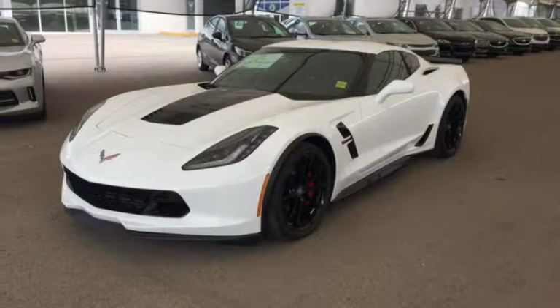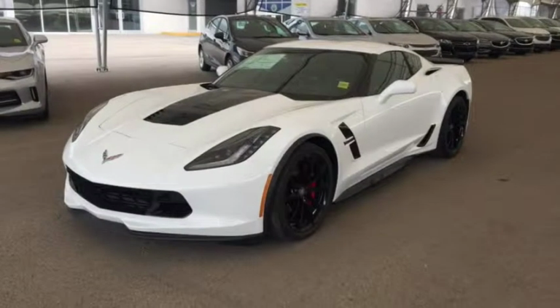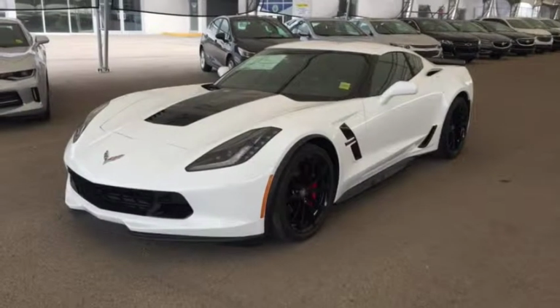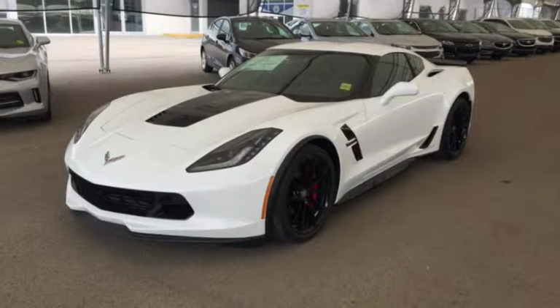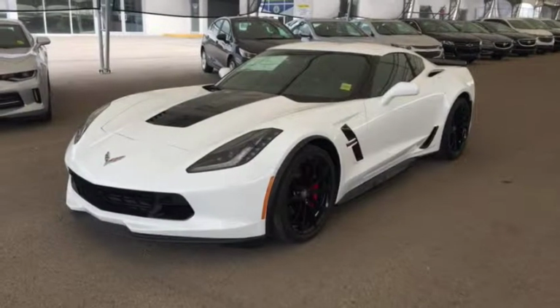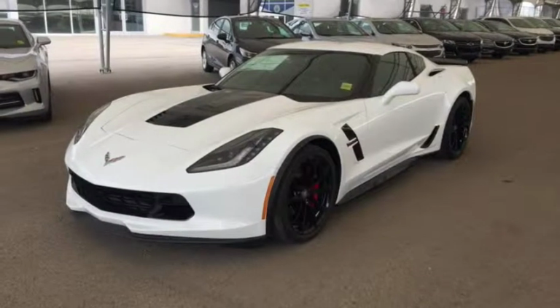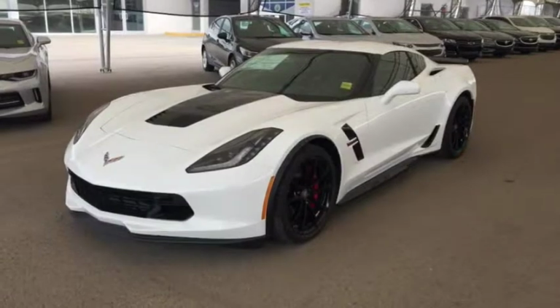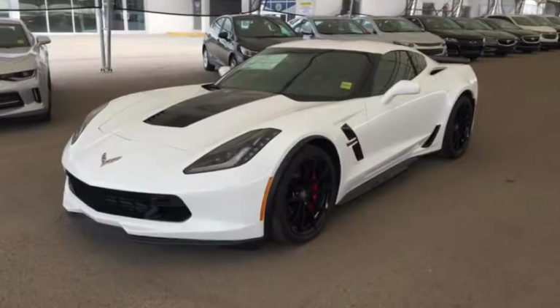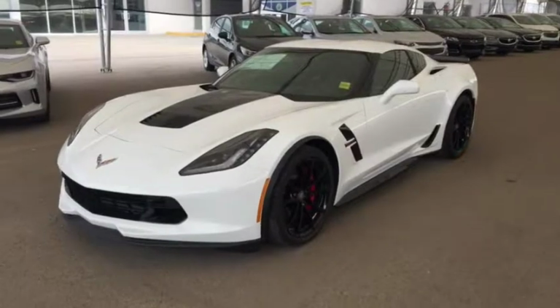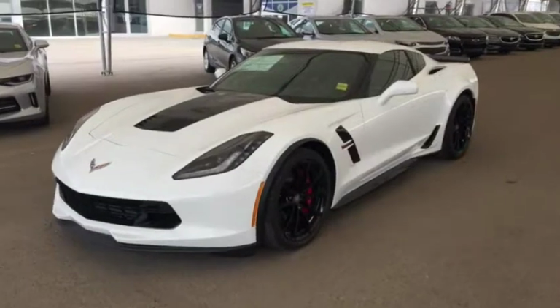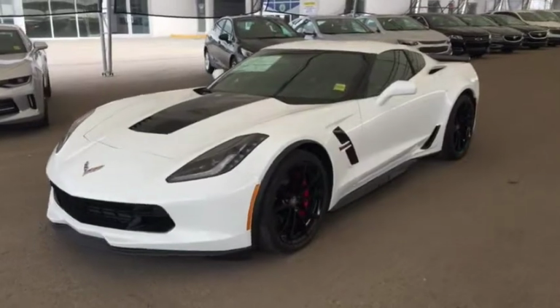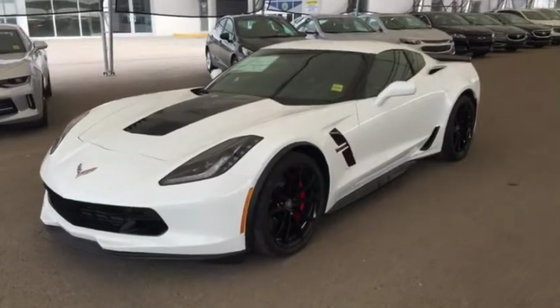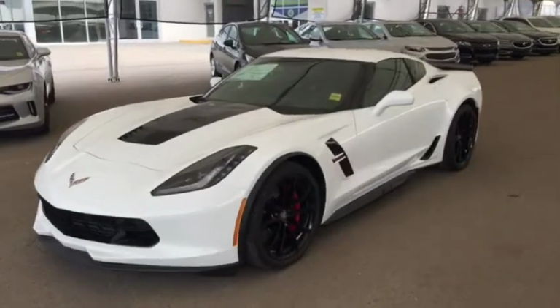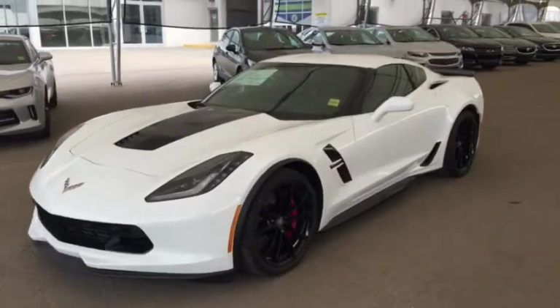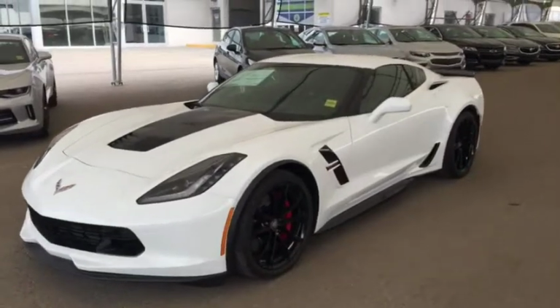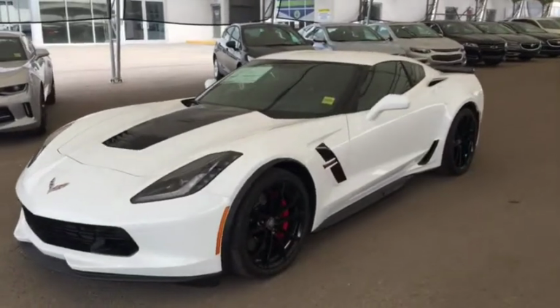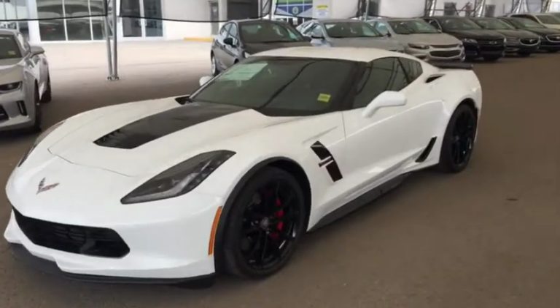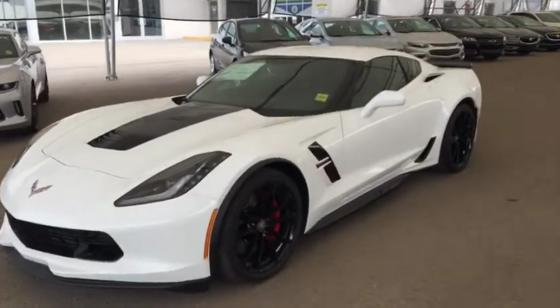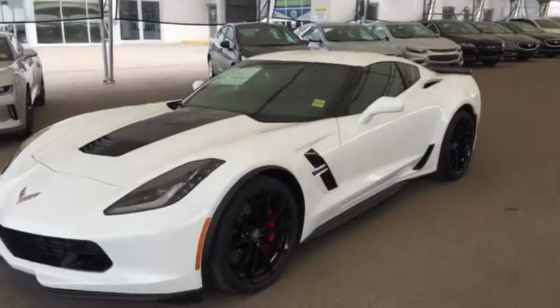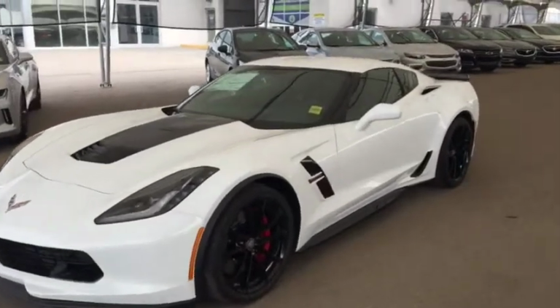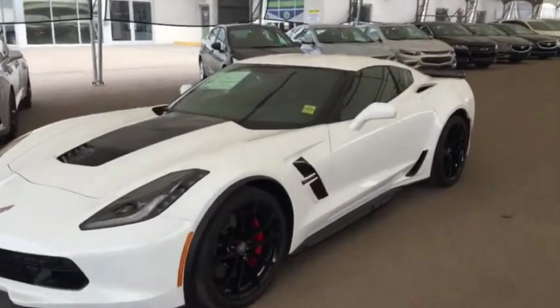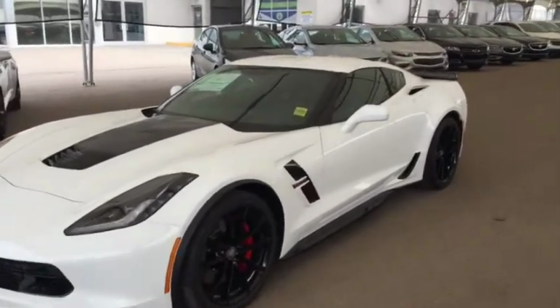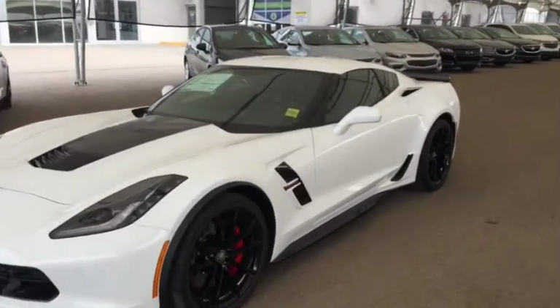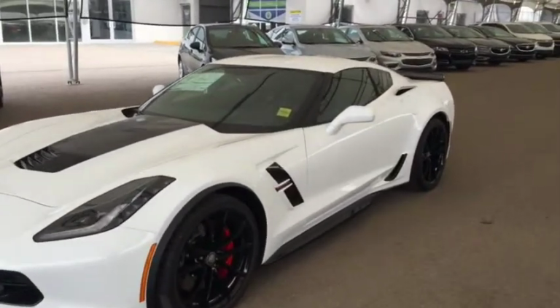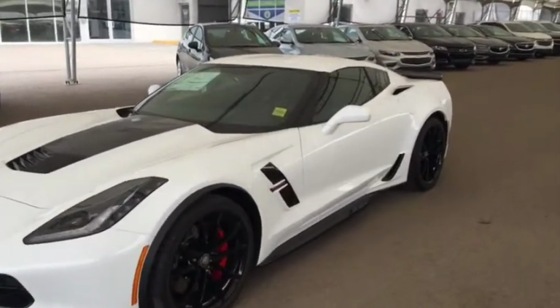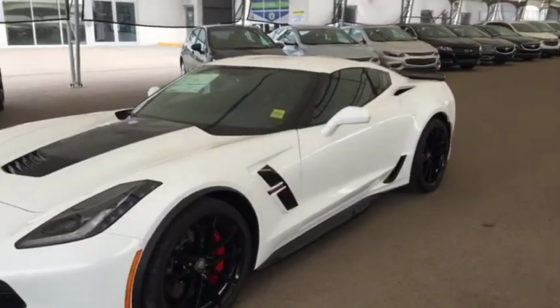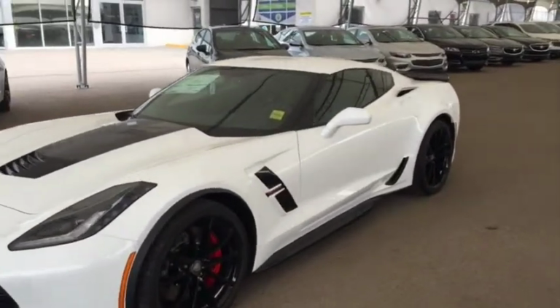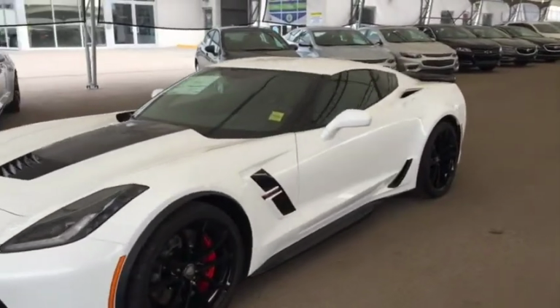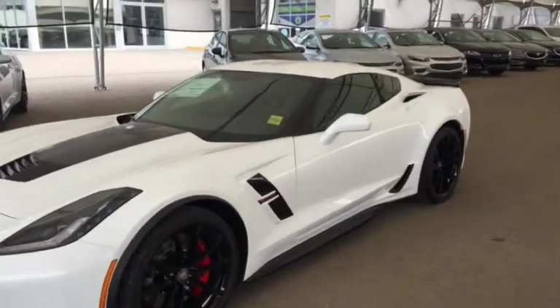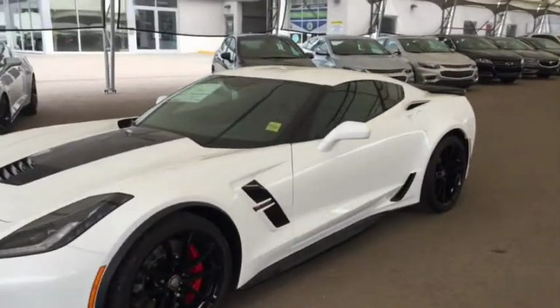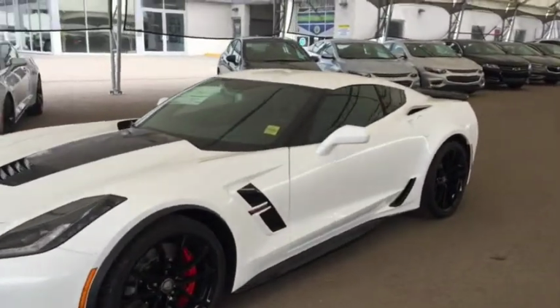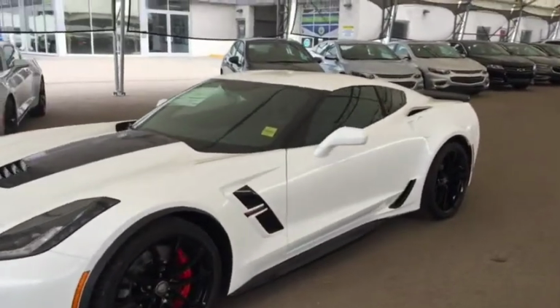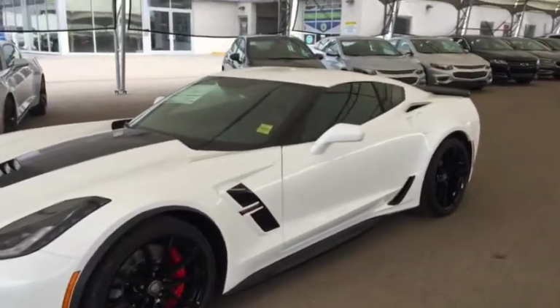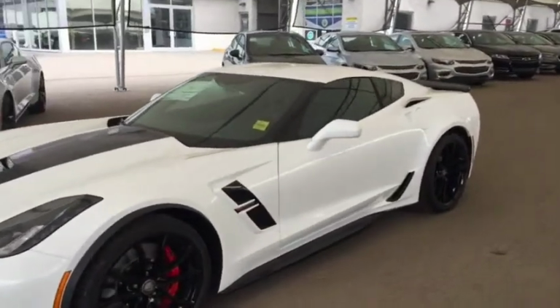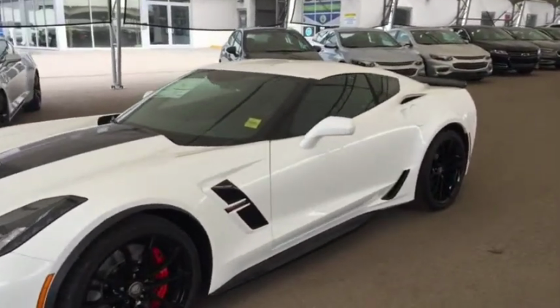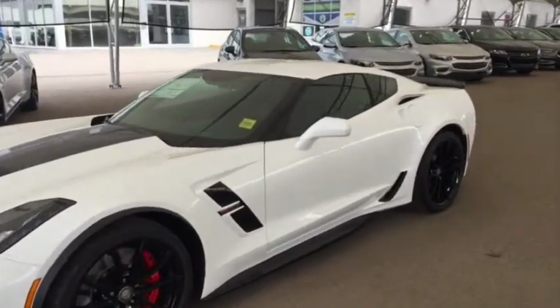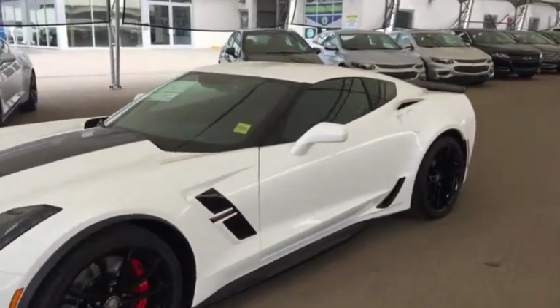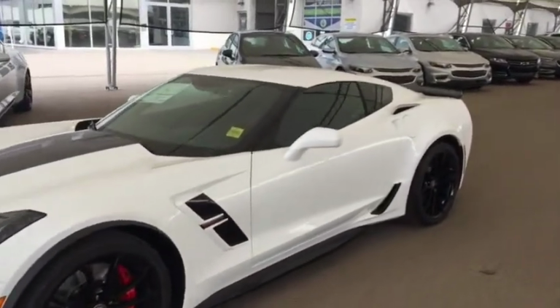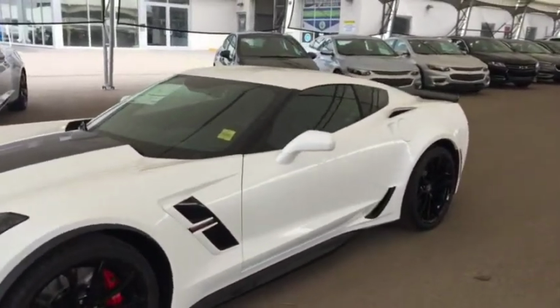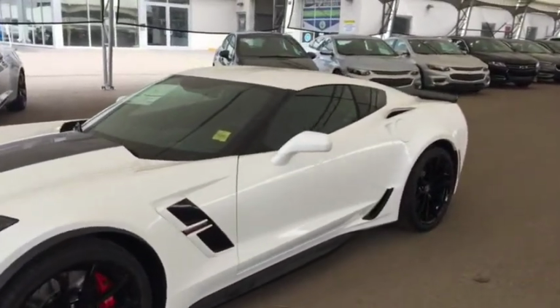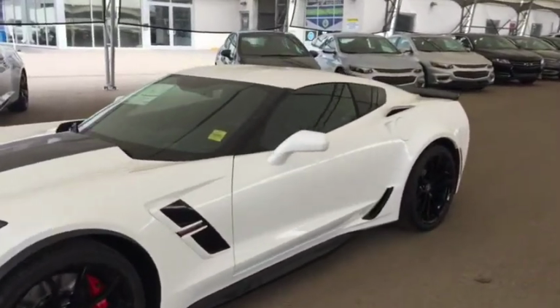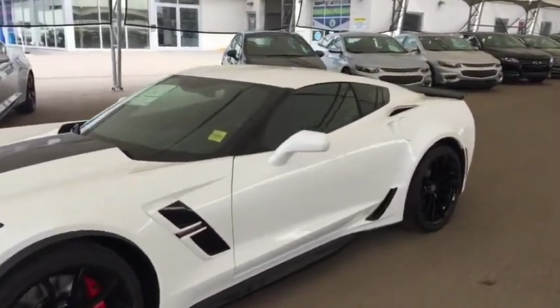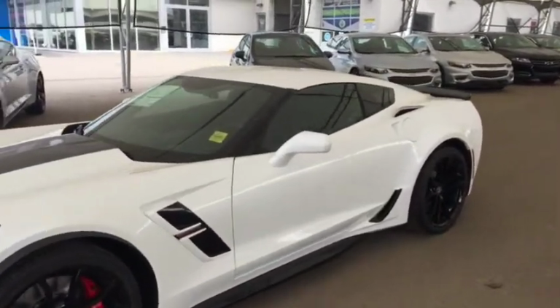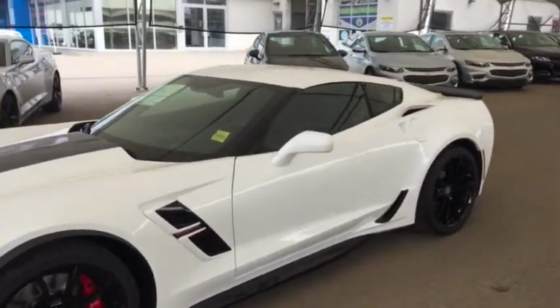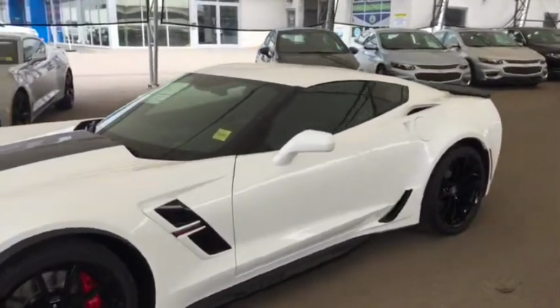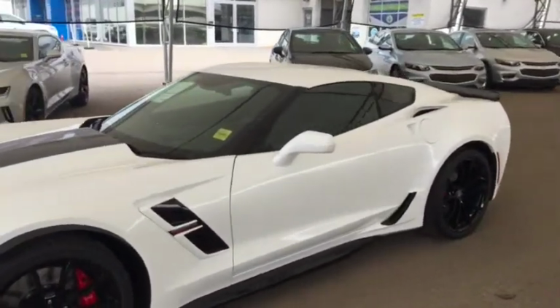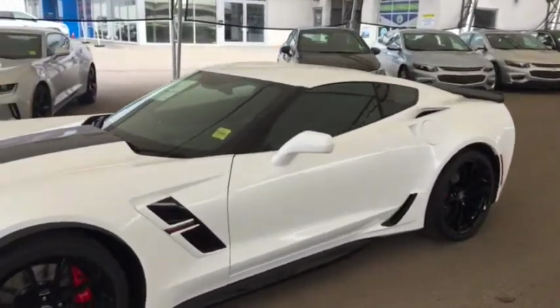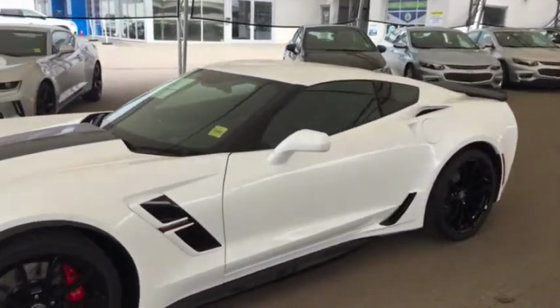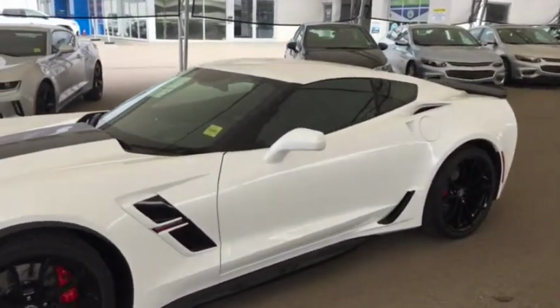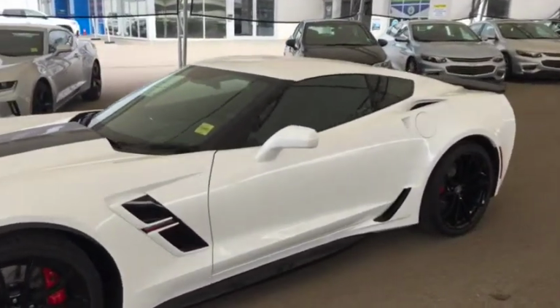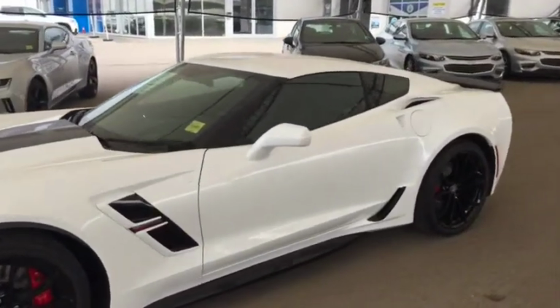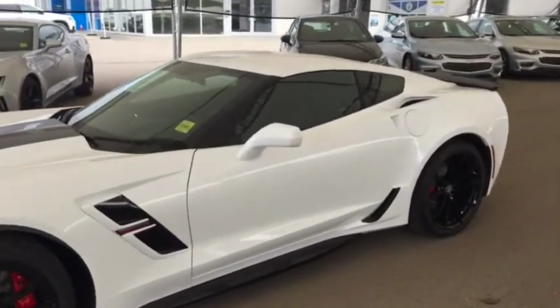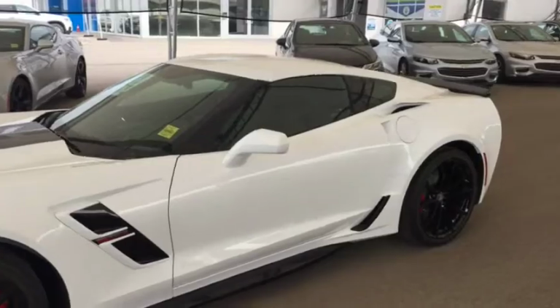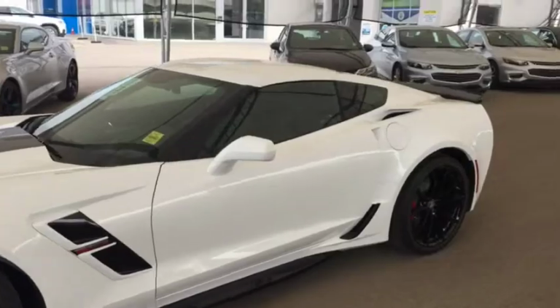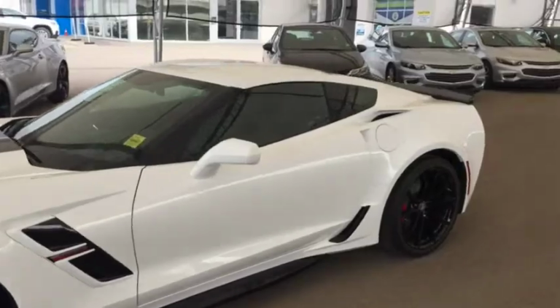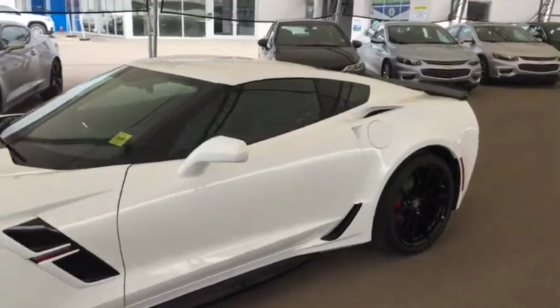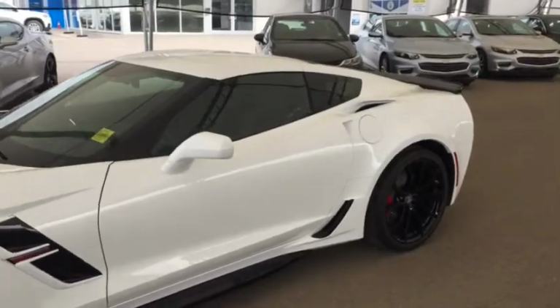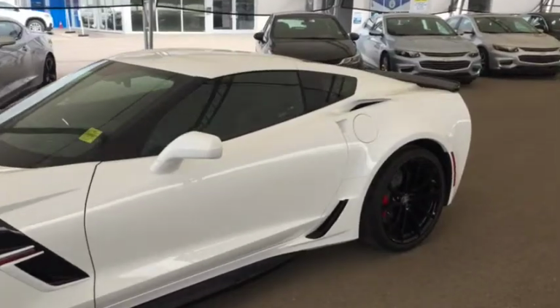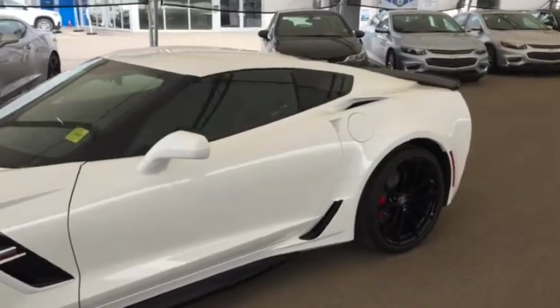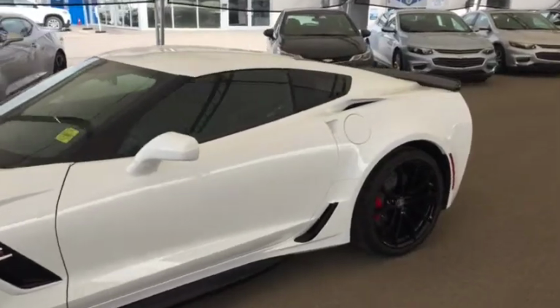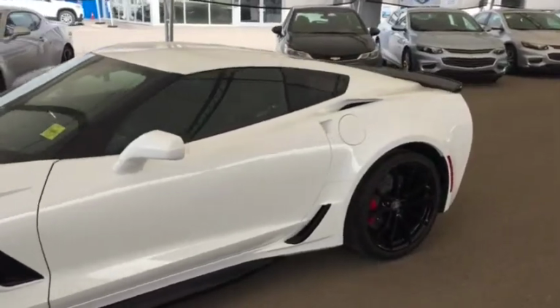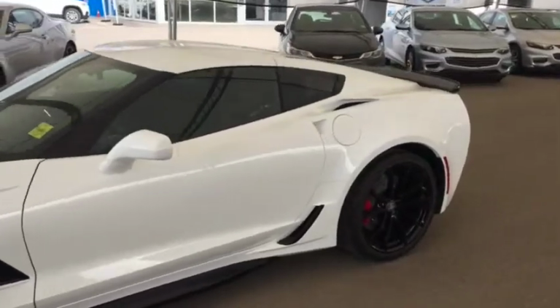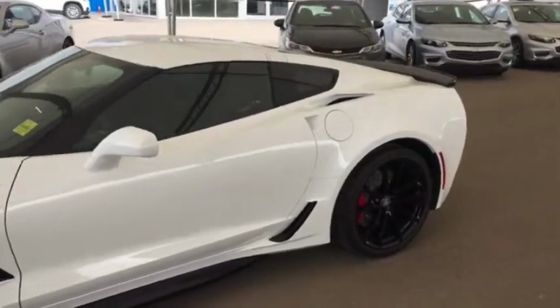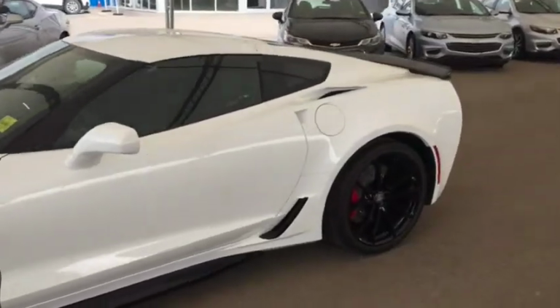Welcome to Davis Chevrolet. This is the 2019 Chevrolet Corvette Grand Sport in the color white.